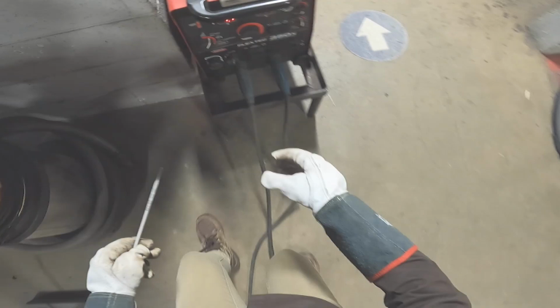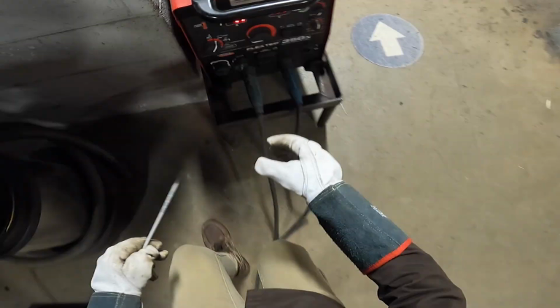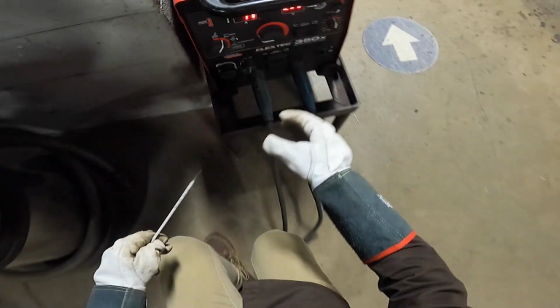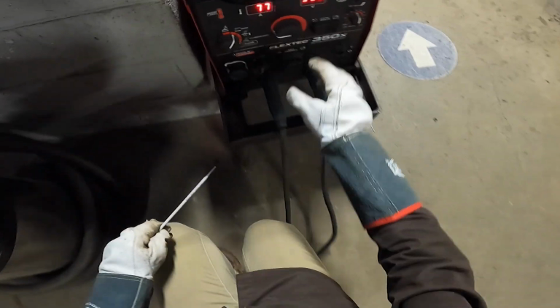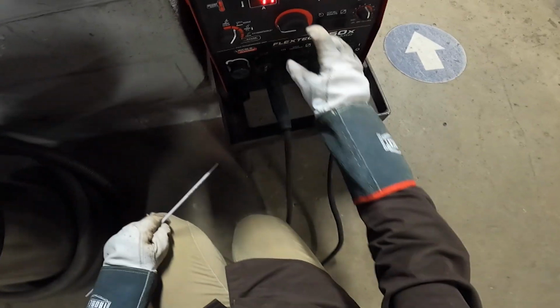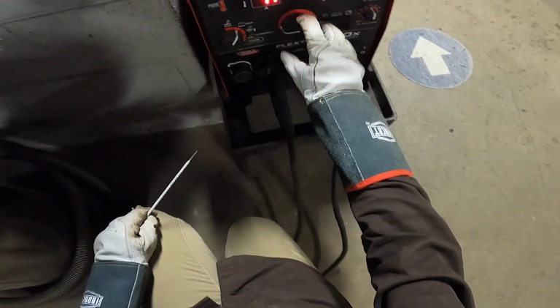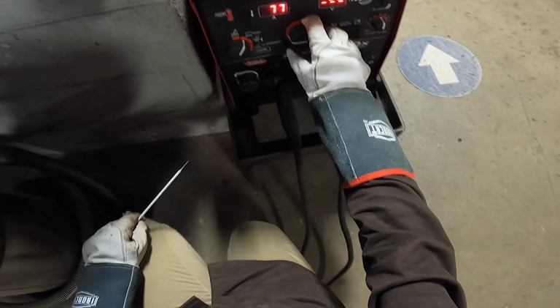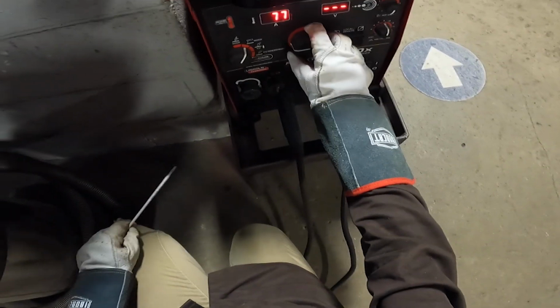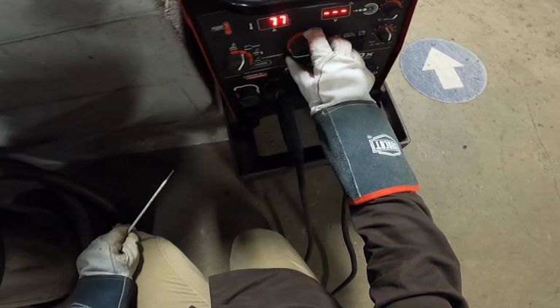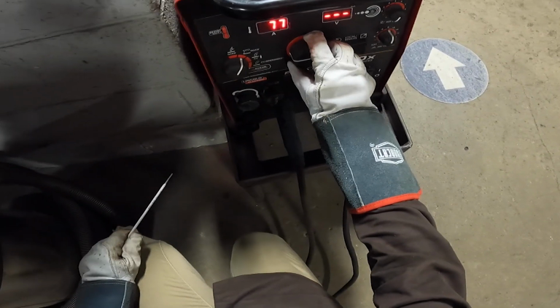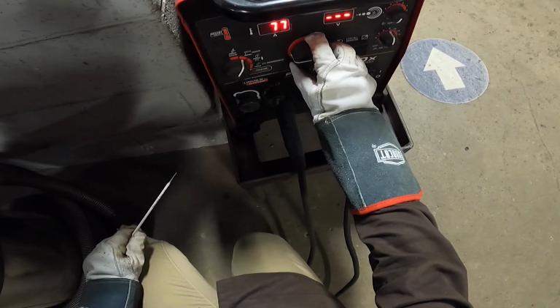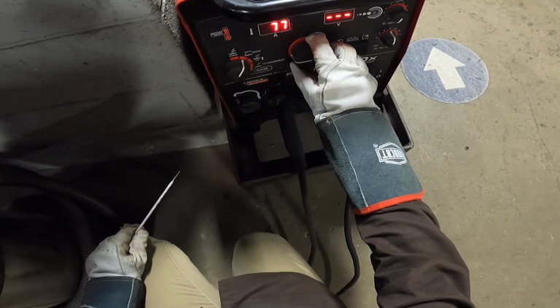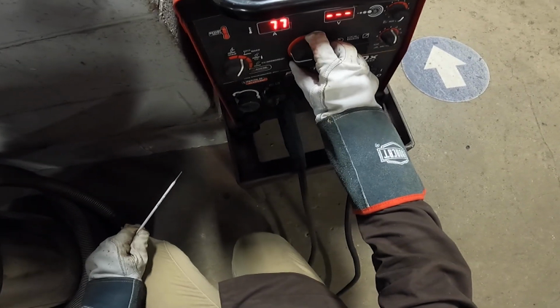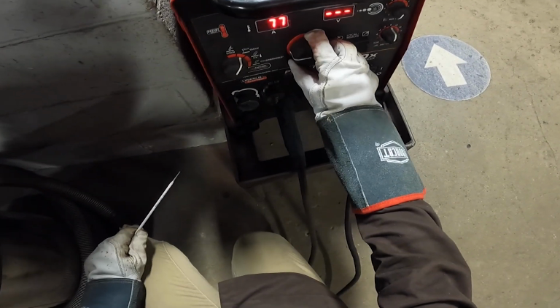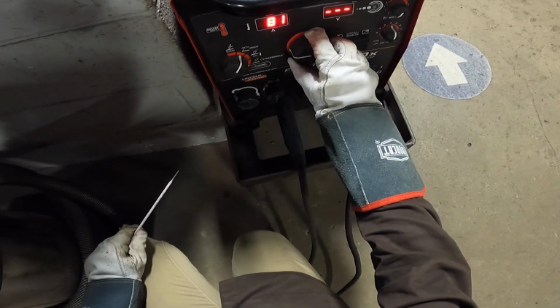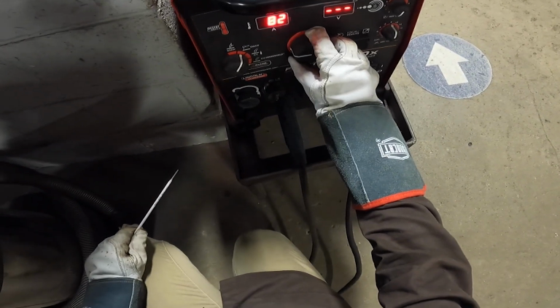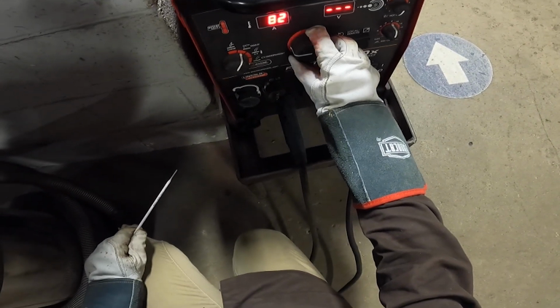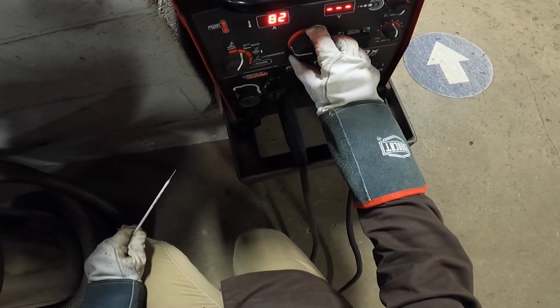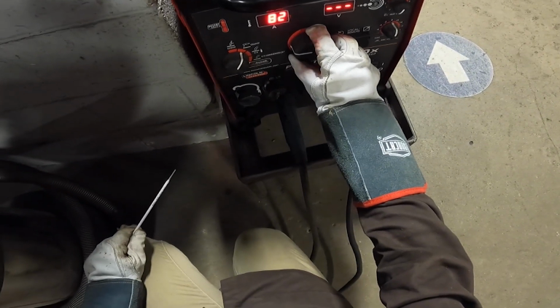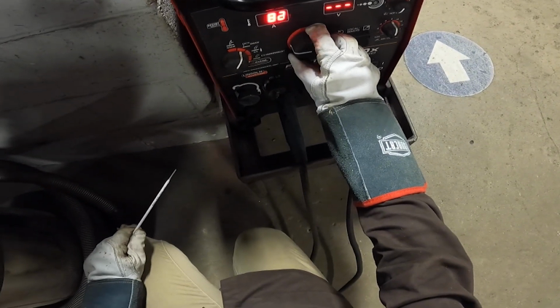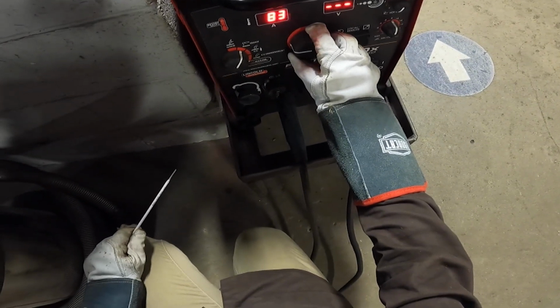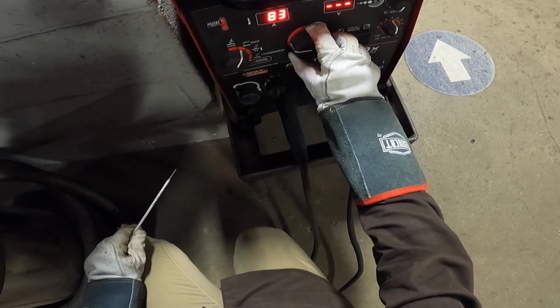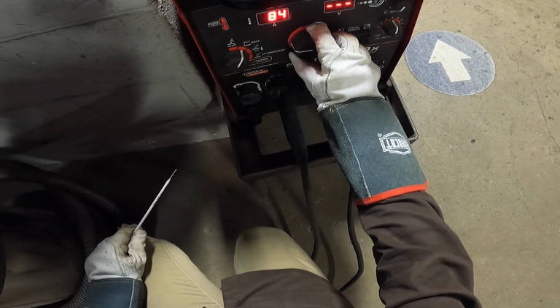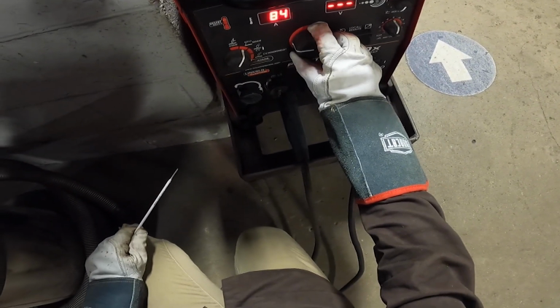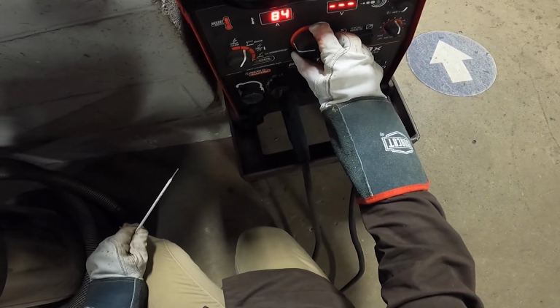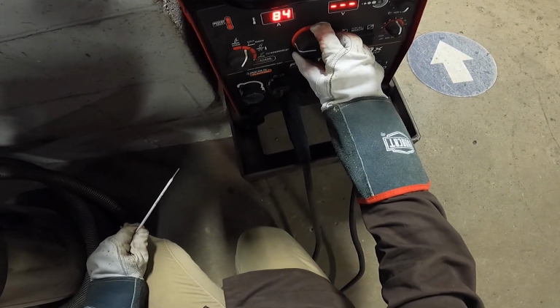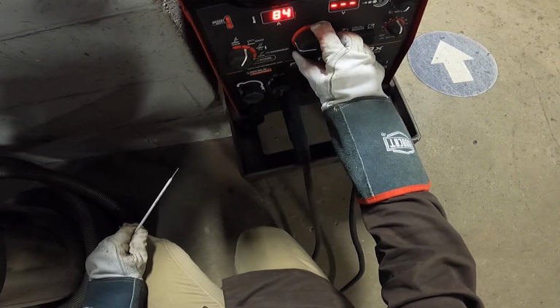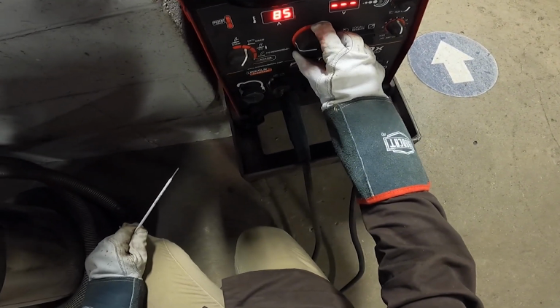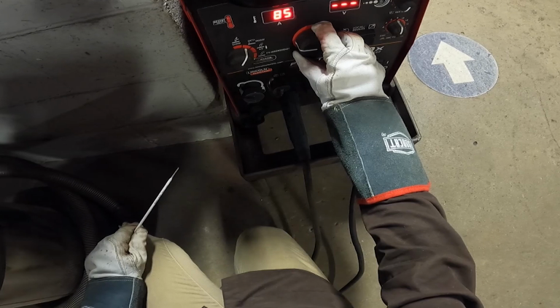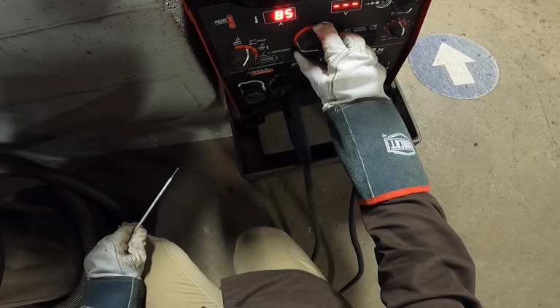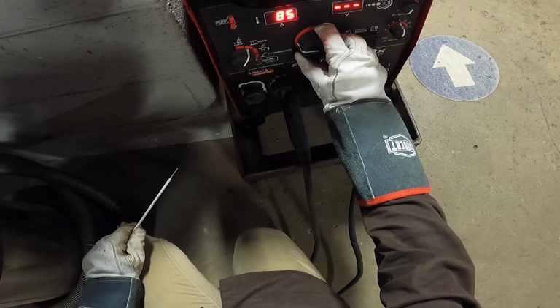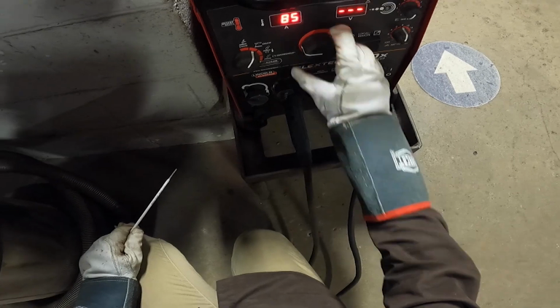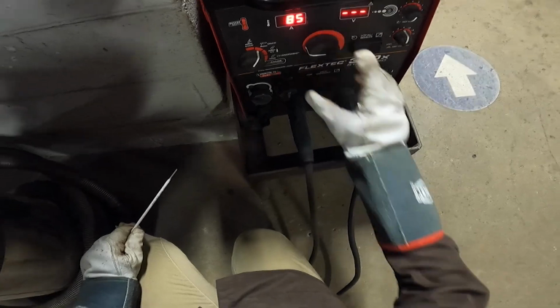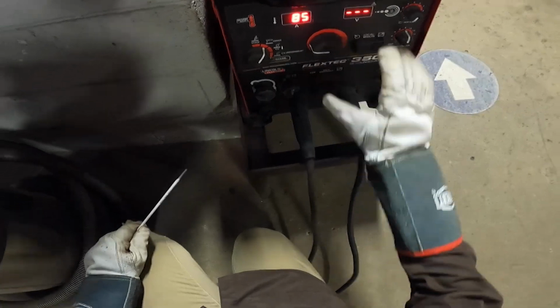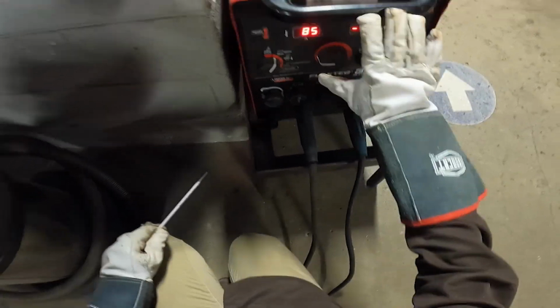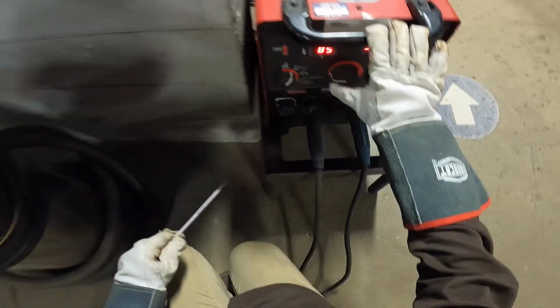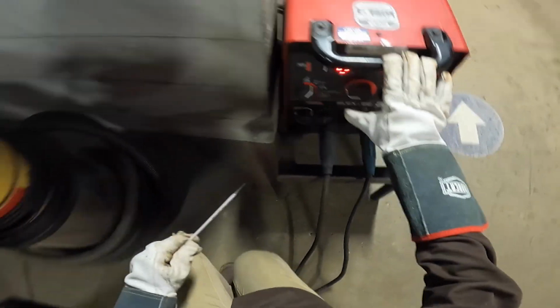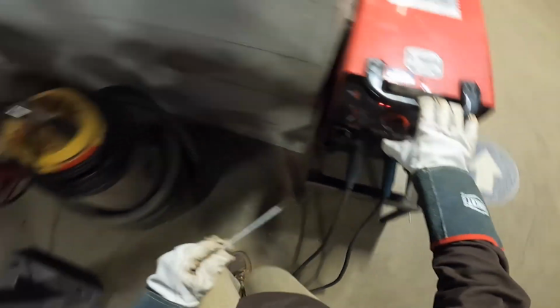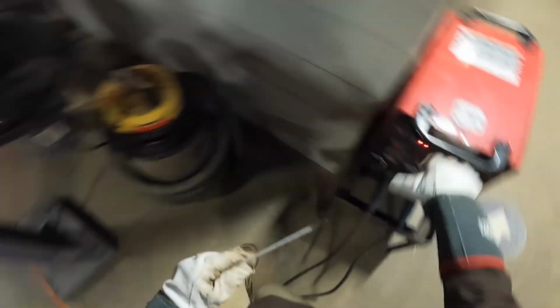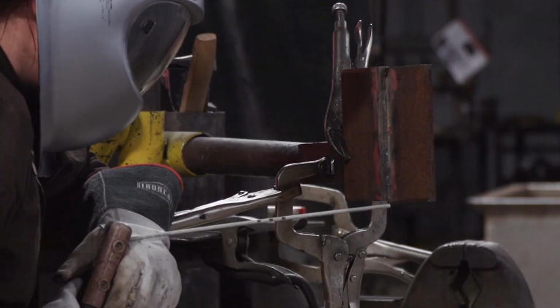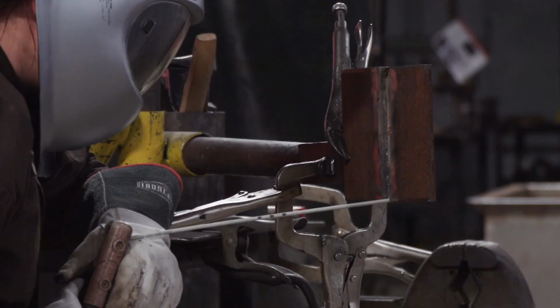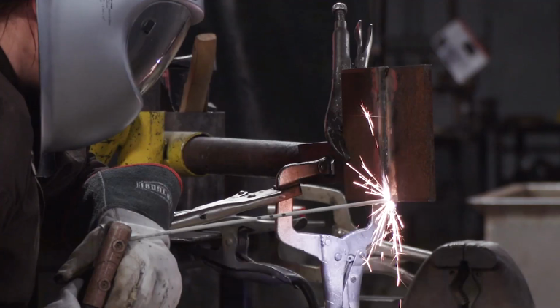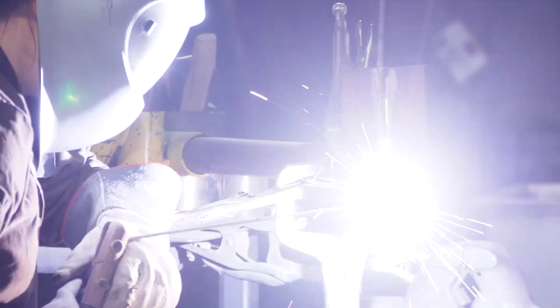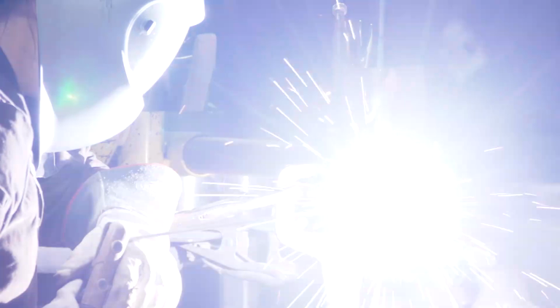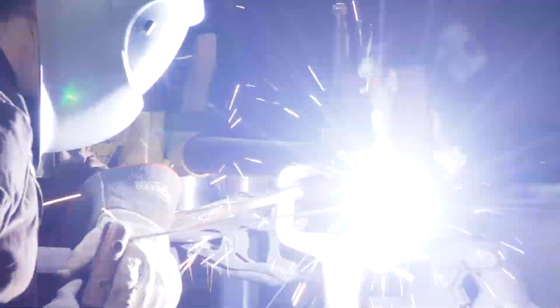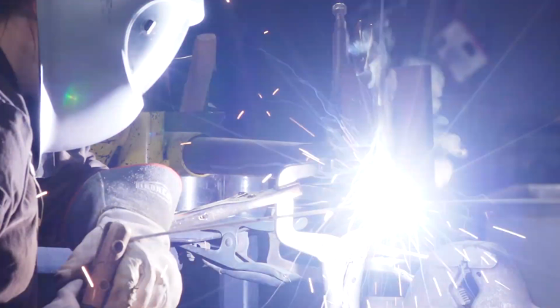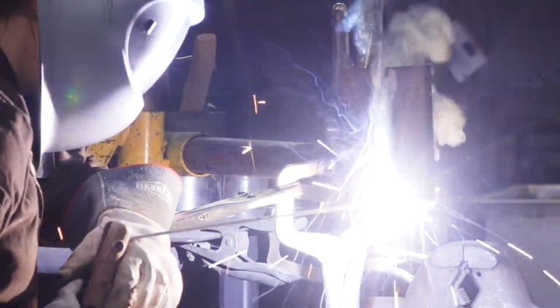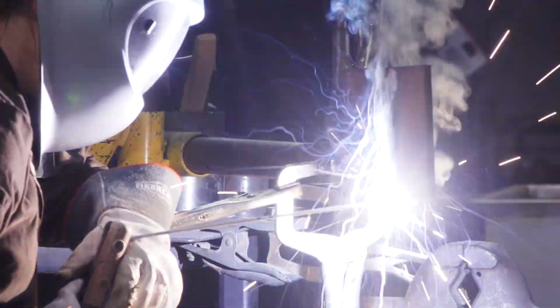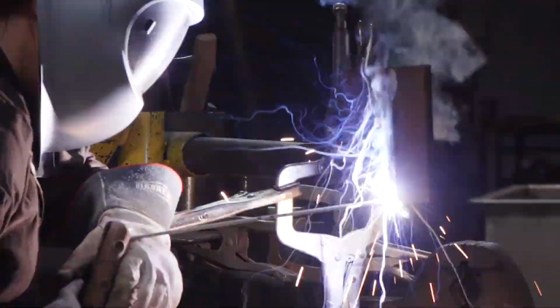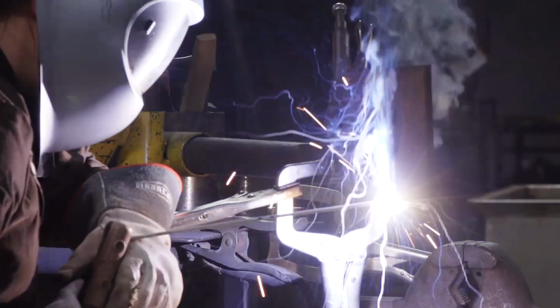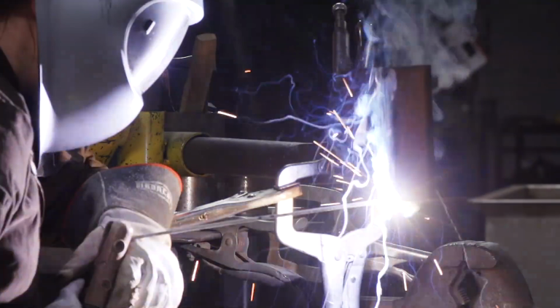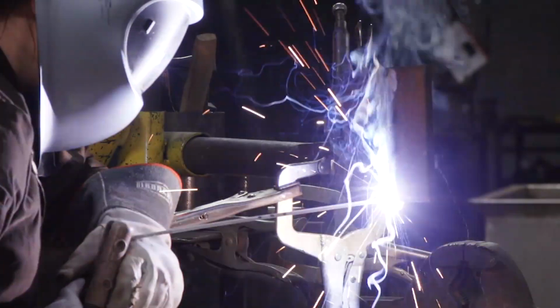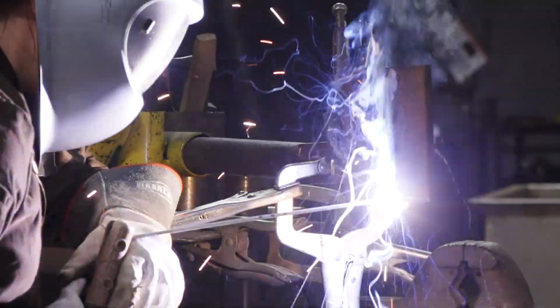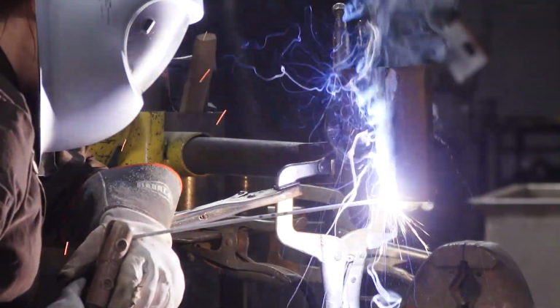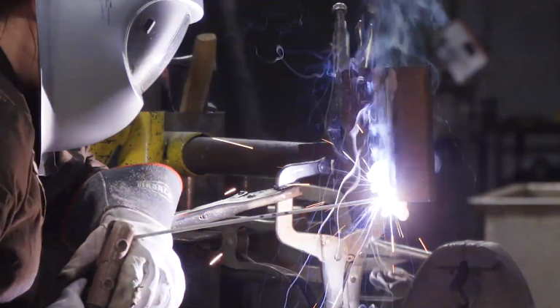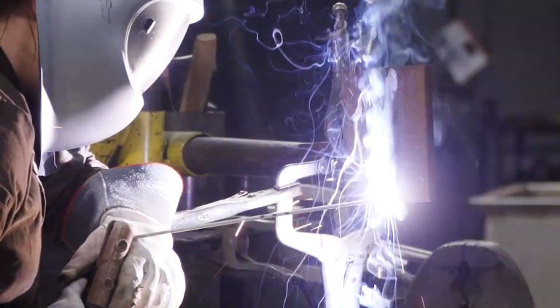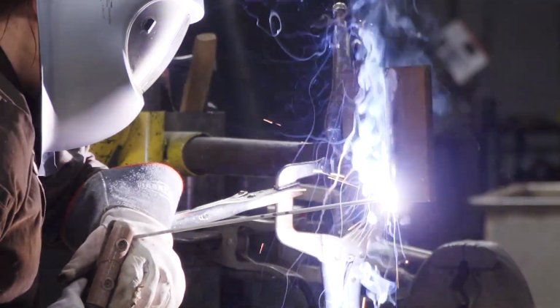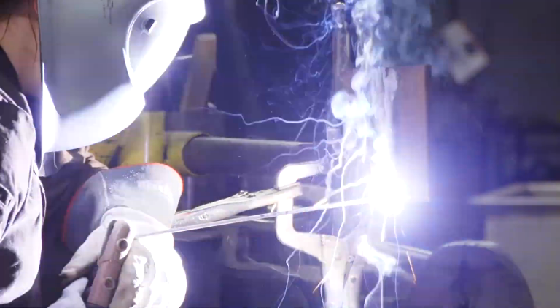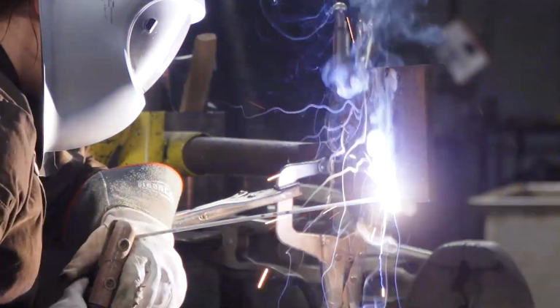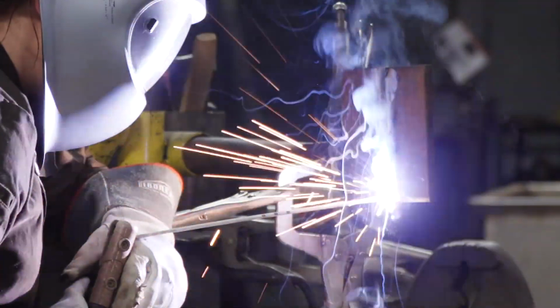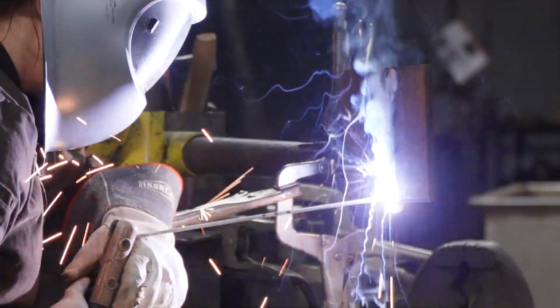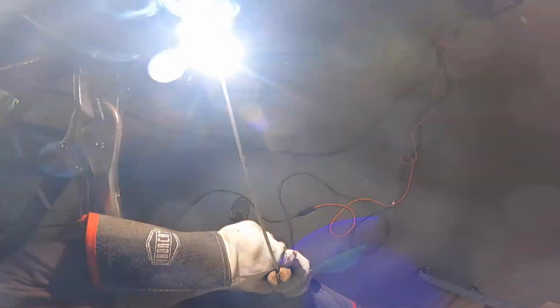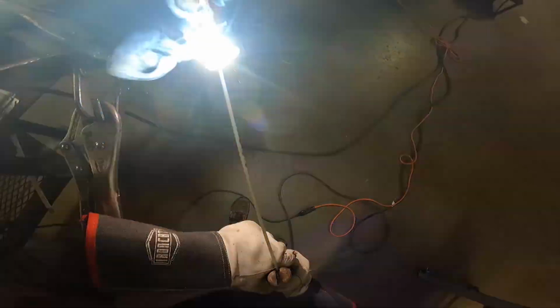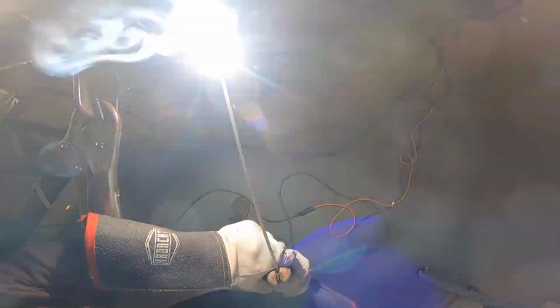I do need to change my amperage. The hot pass is hotter than the first pass and this is just going to flatten out my first pass.